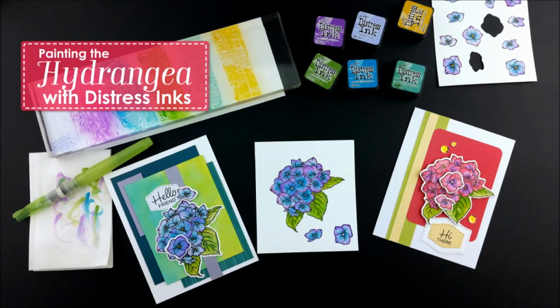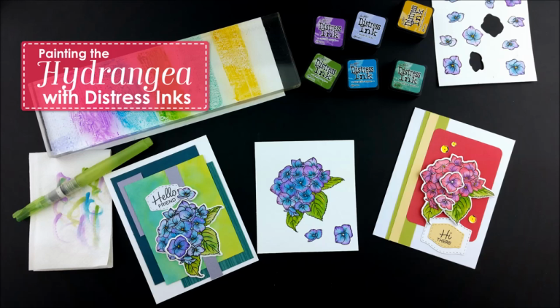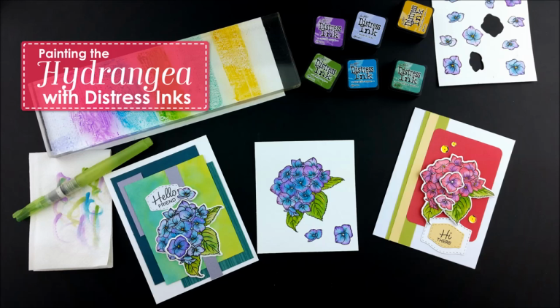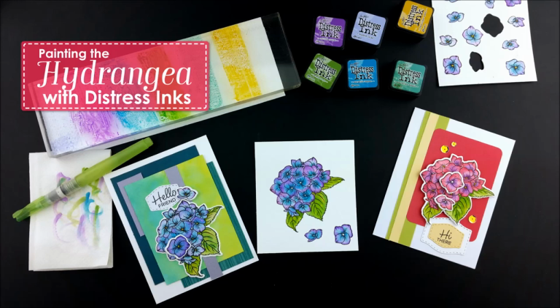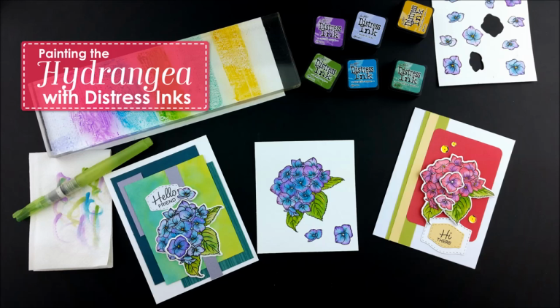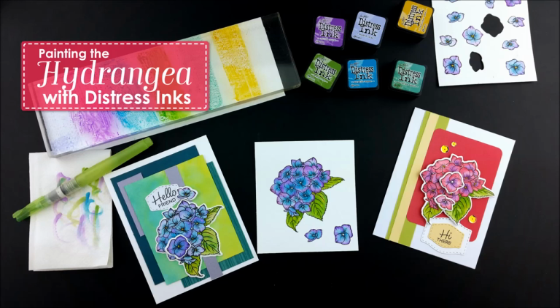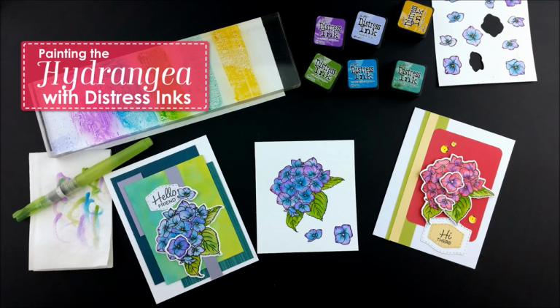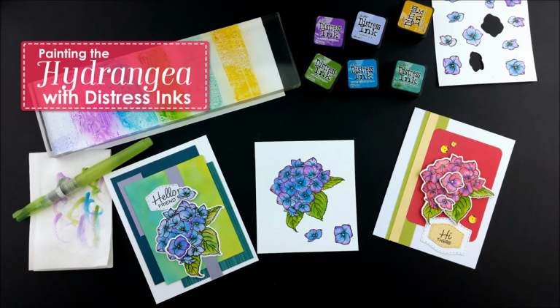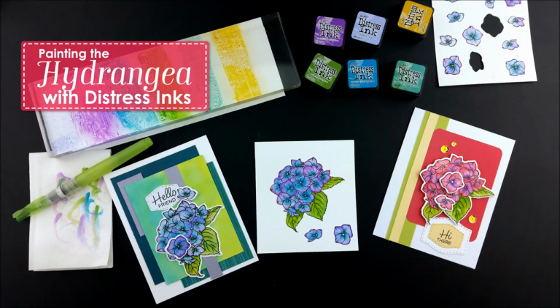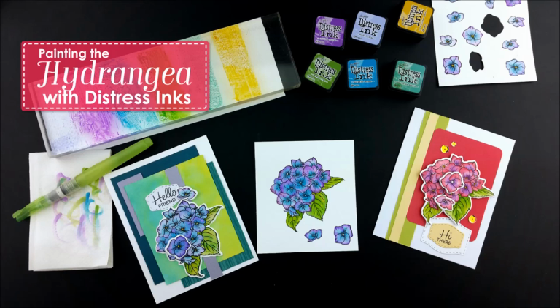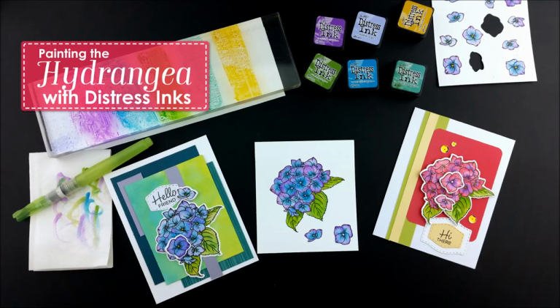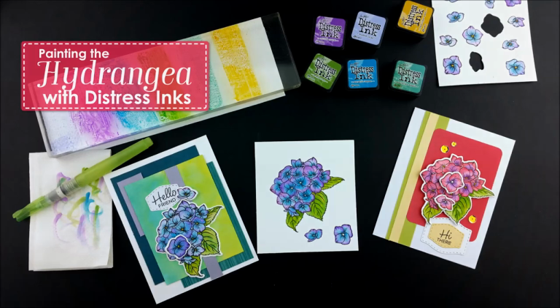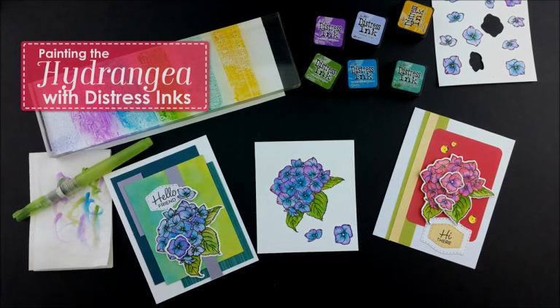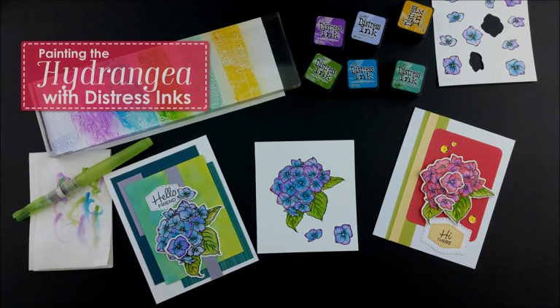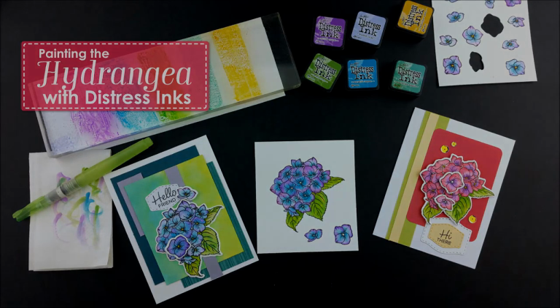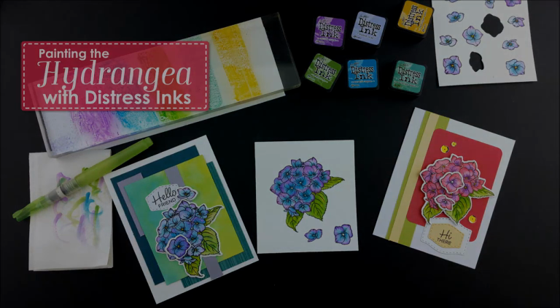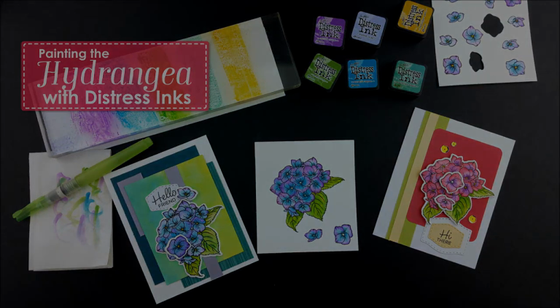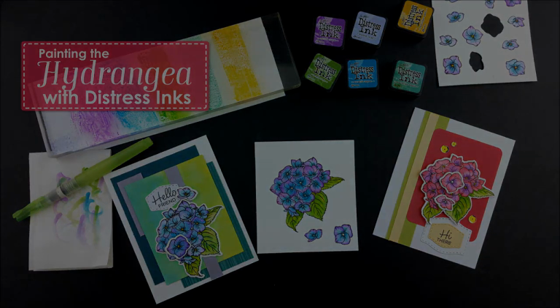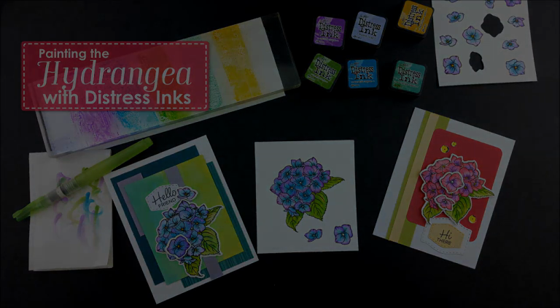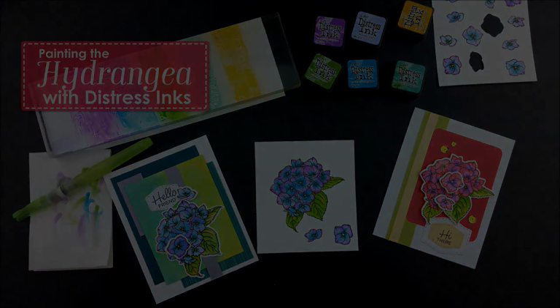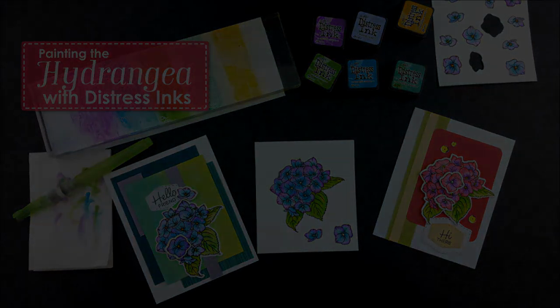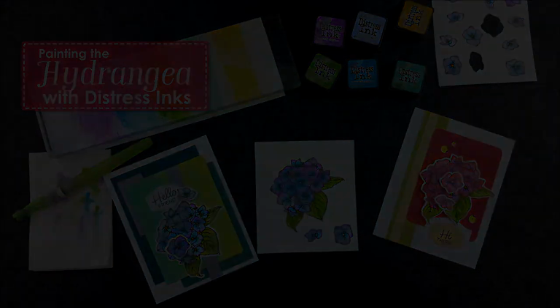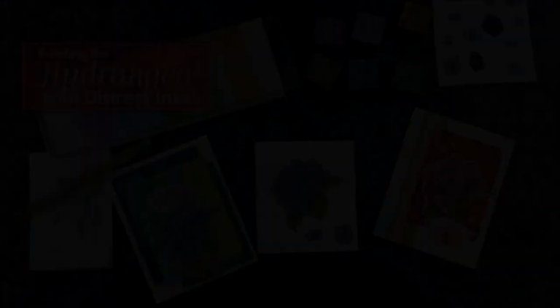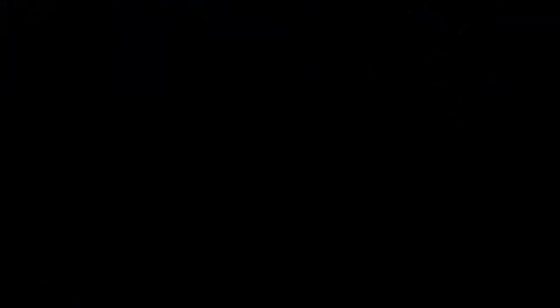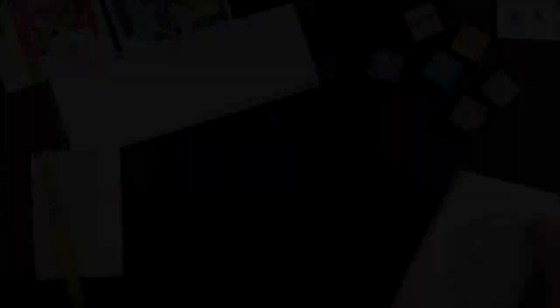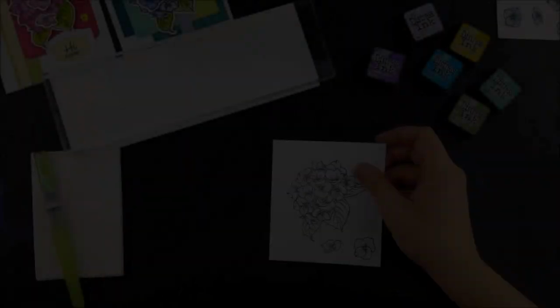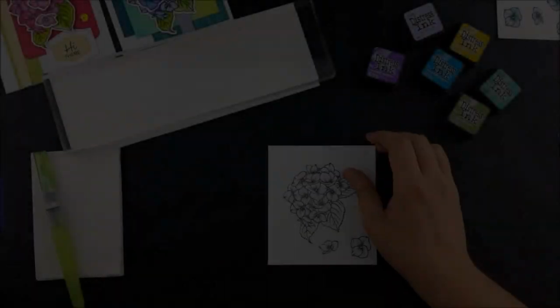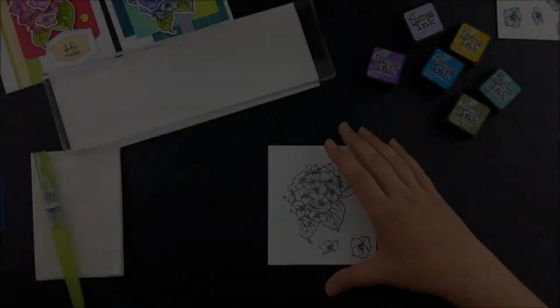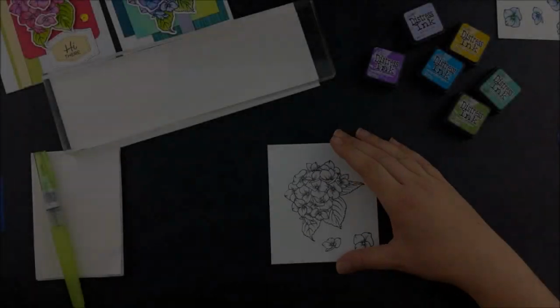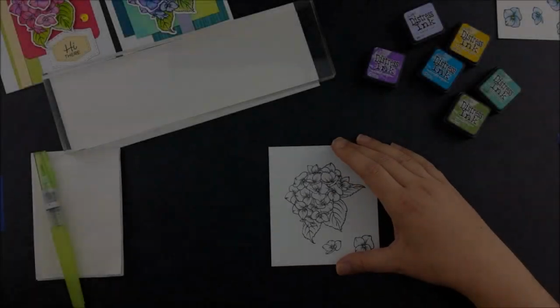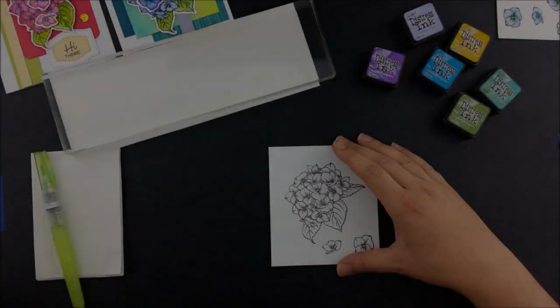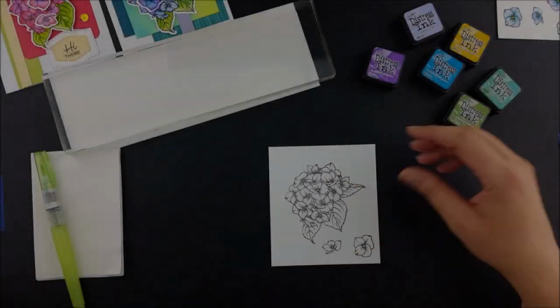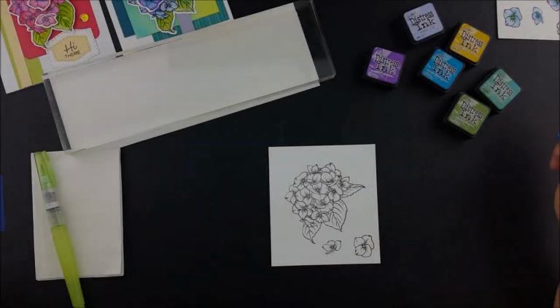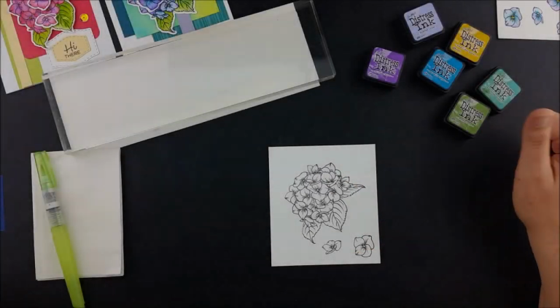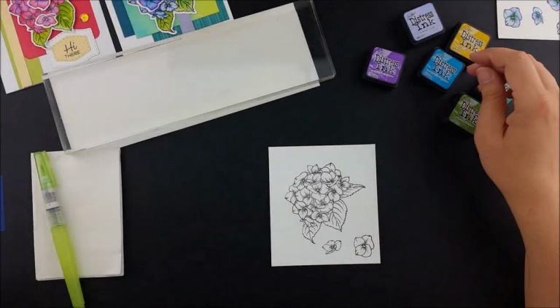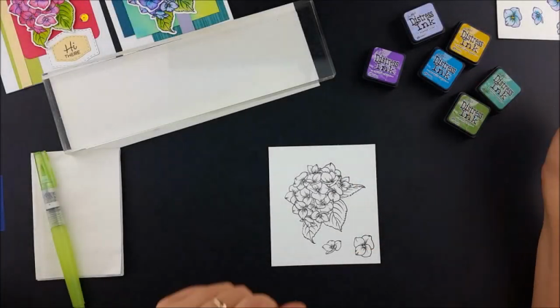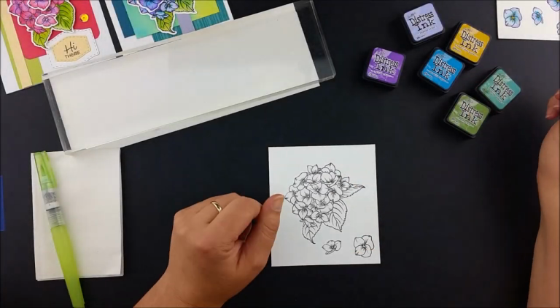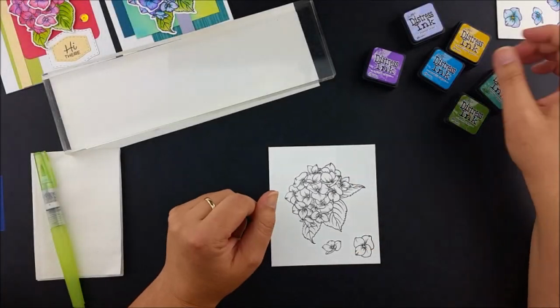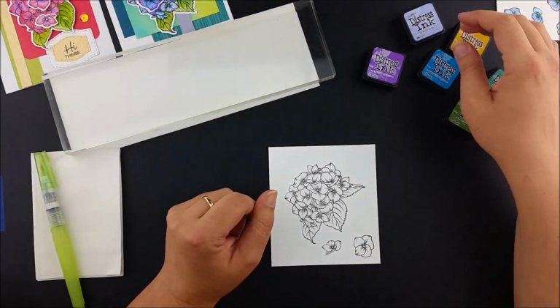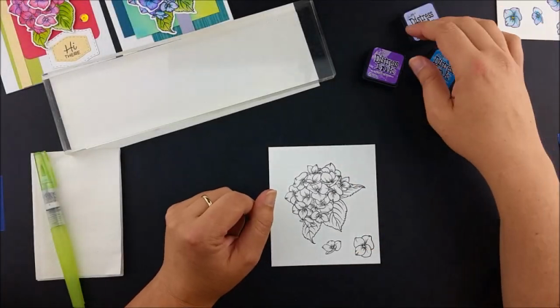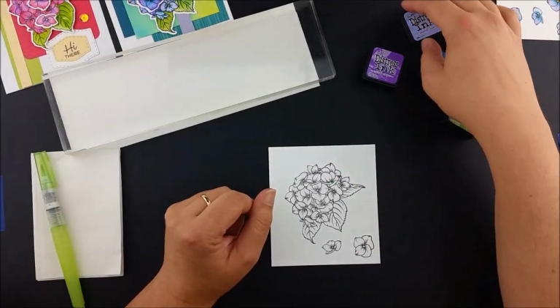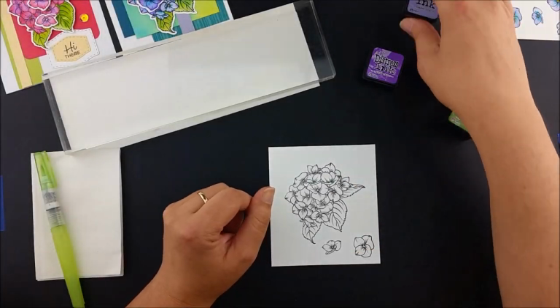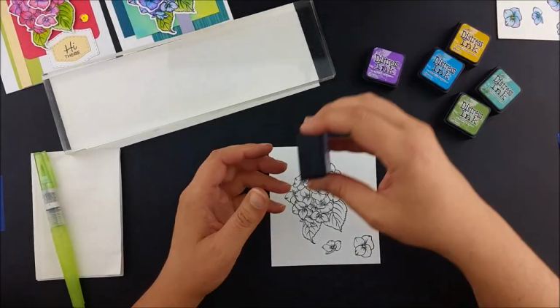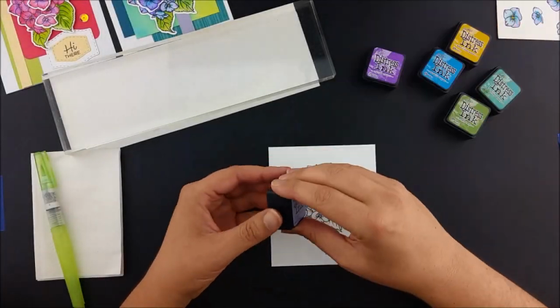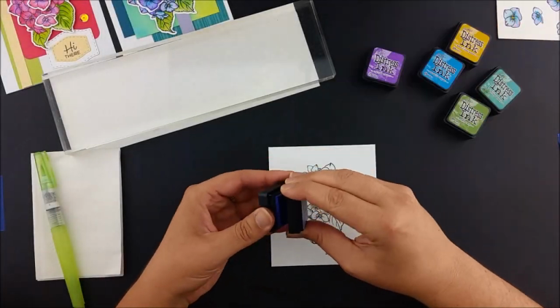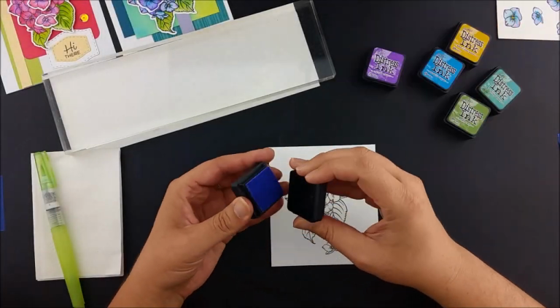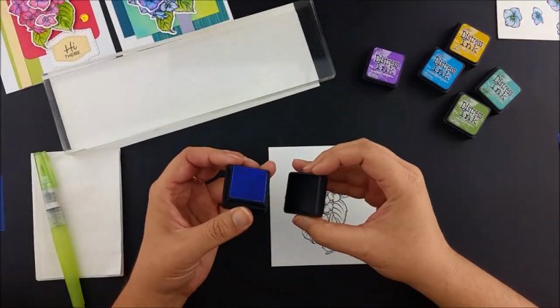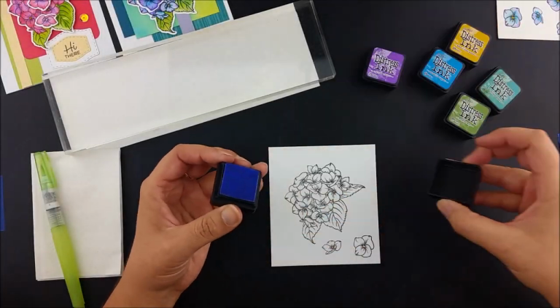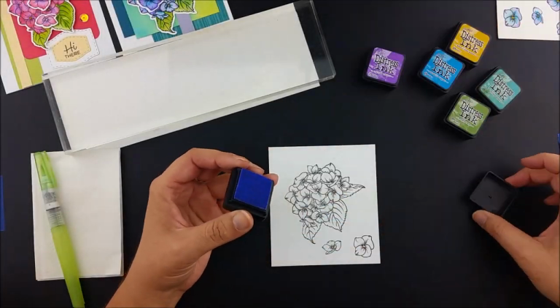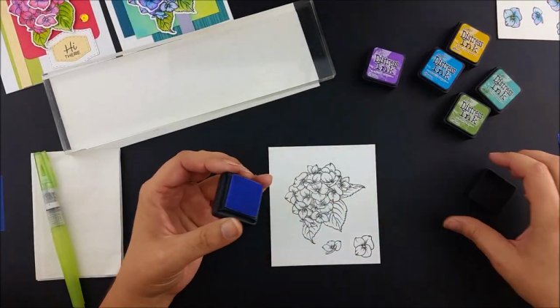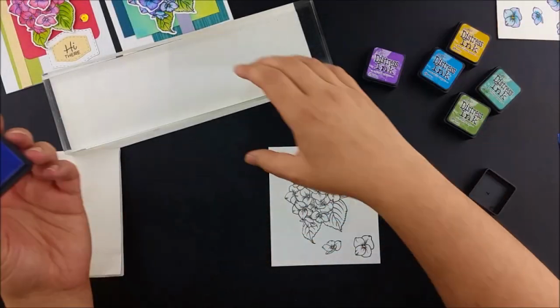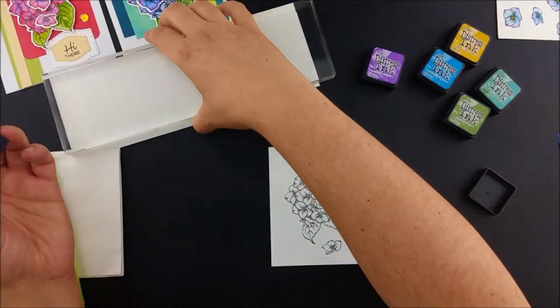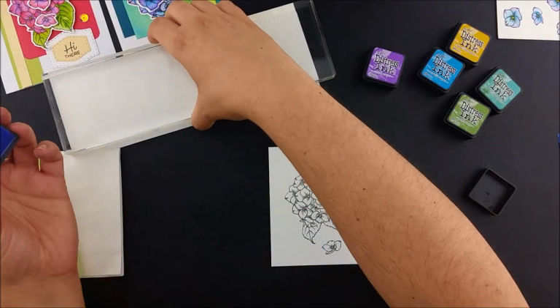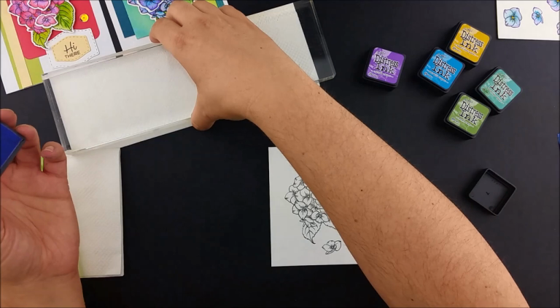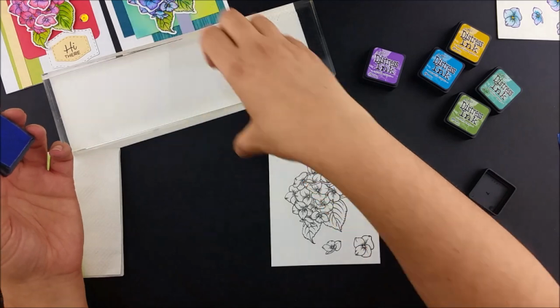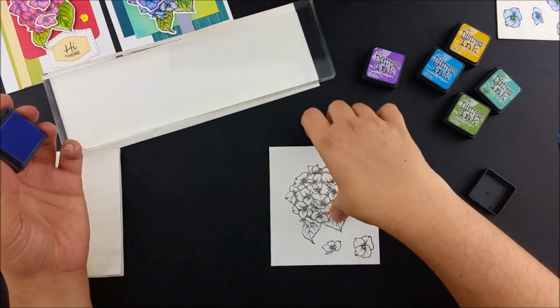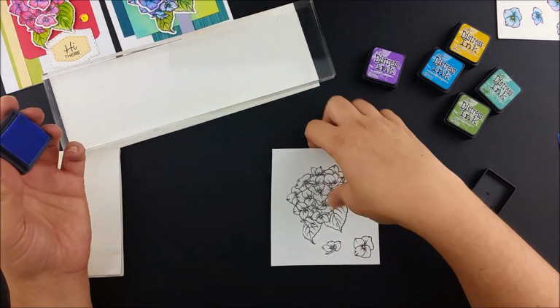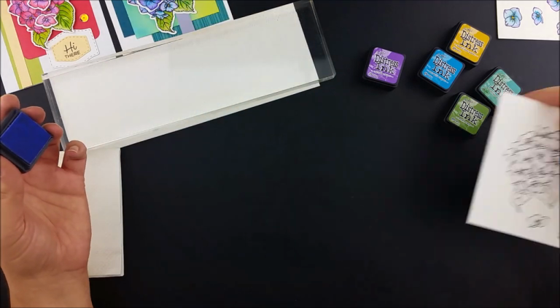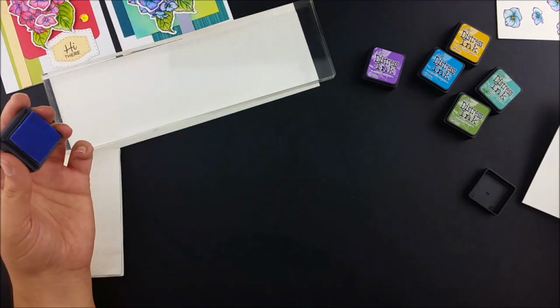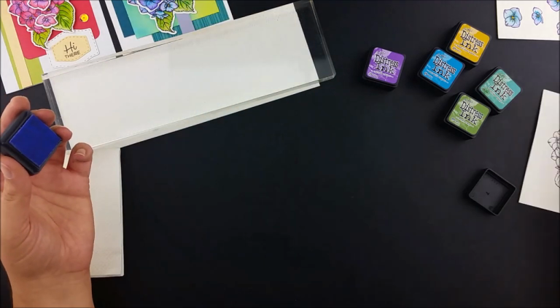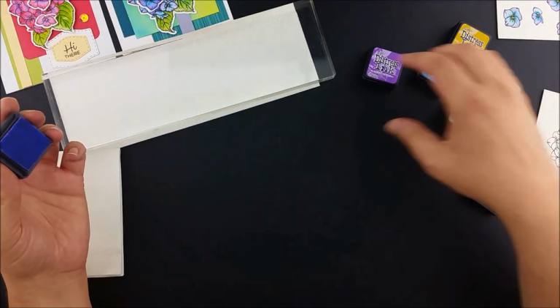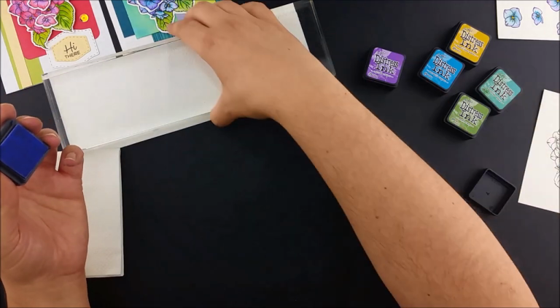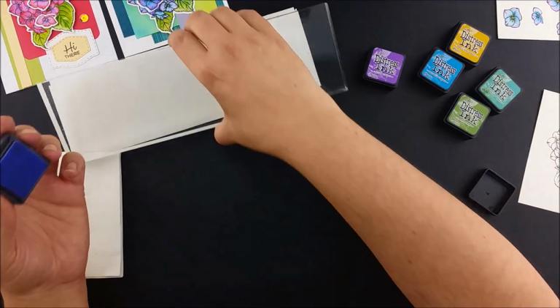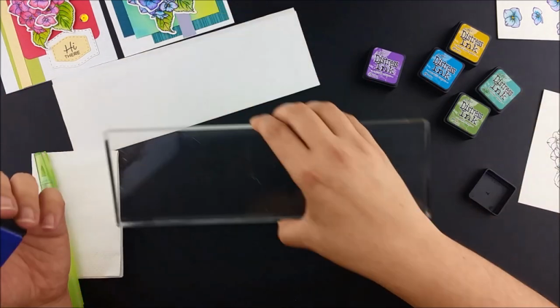Hello, Julie from Technique Tuesday here. Today I'm using distressed inks to paint the happy hydrangea flower from the Greenhouse Society collection.